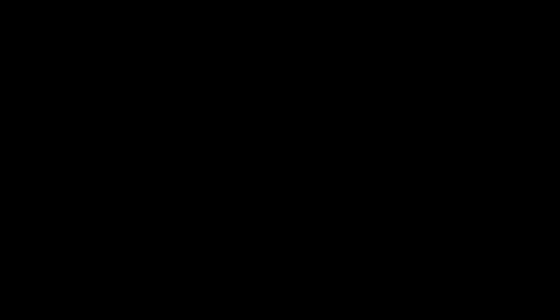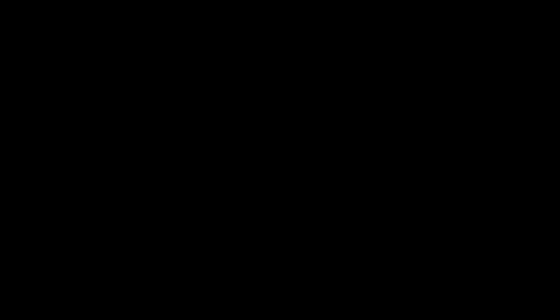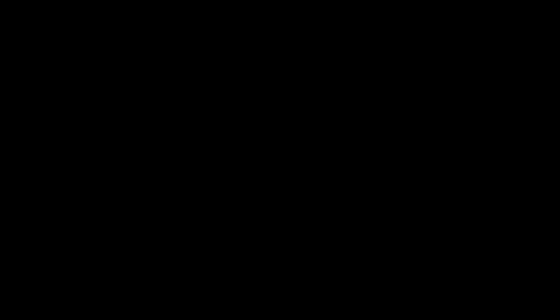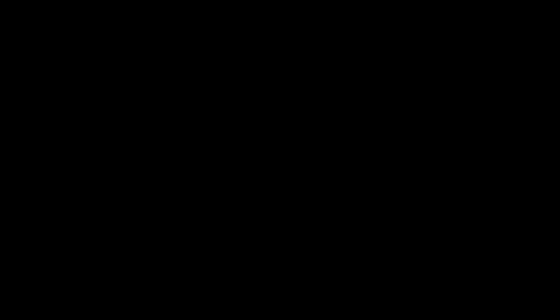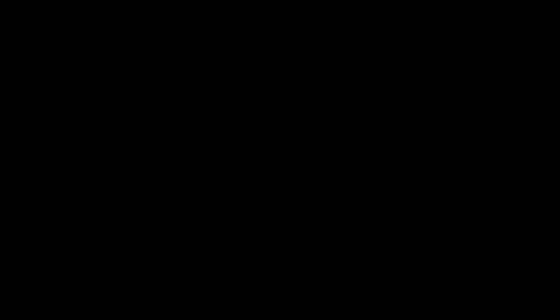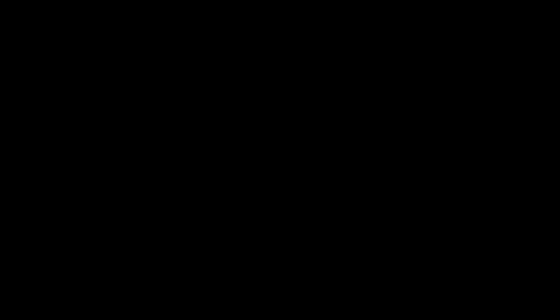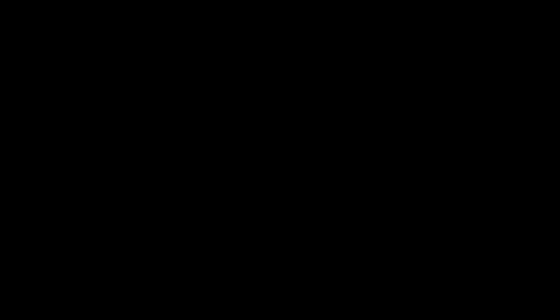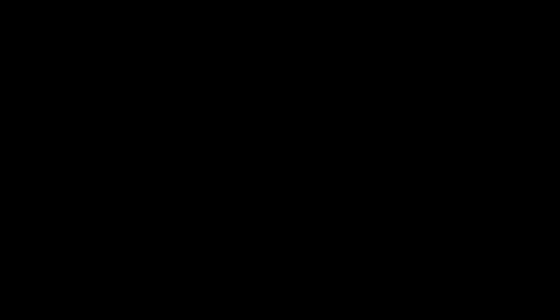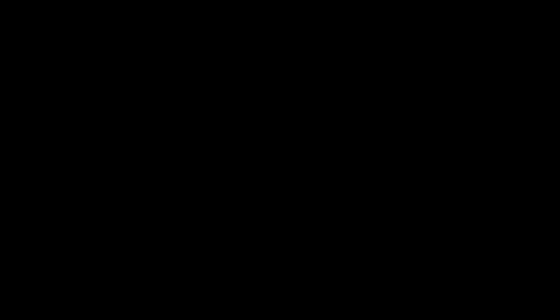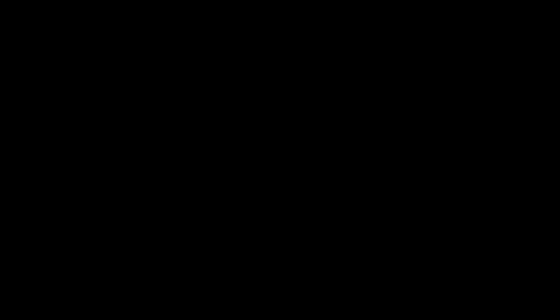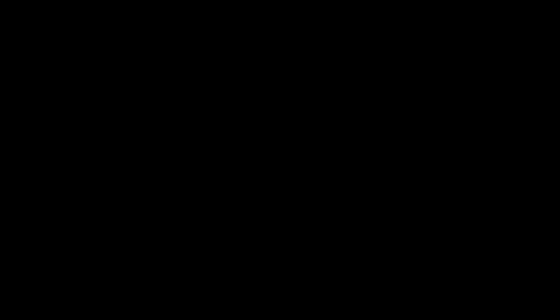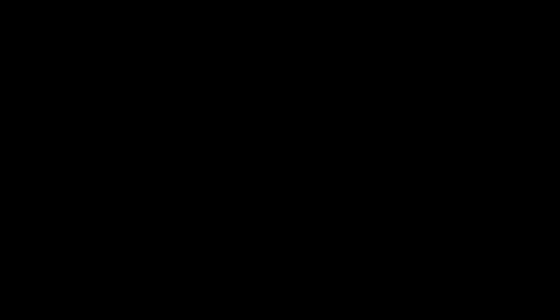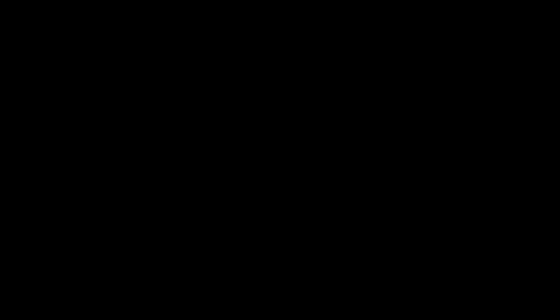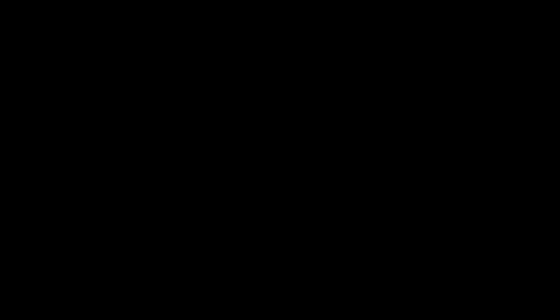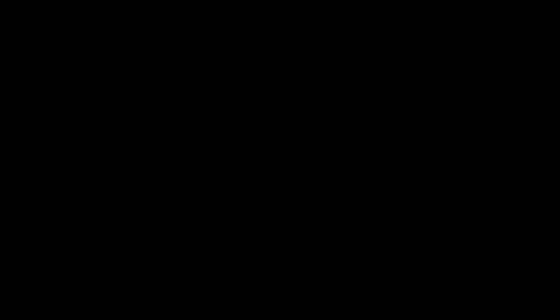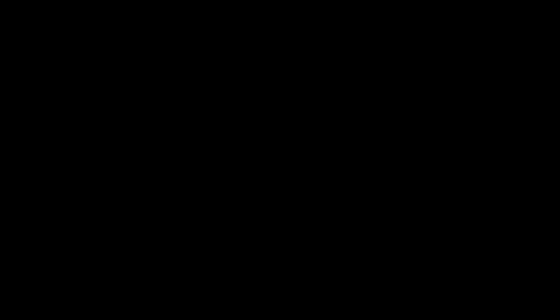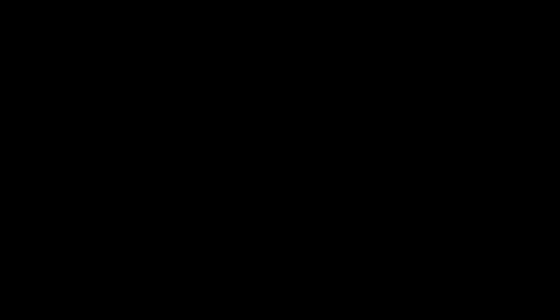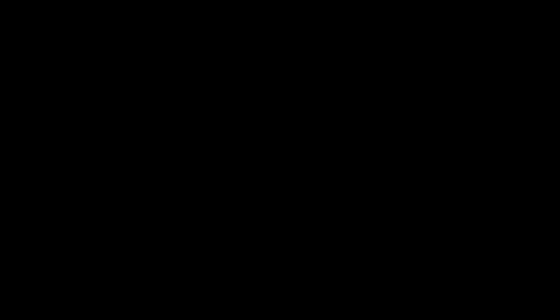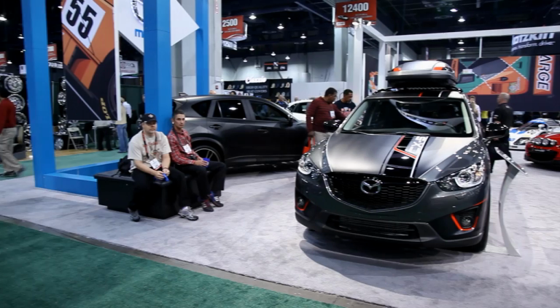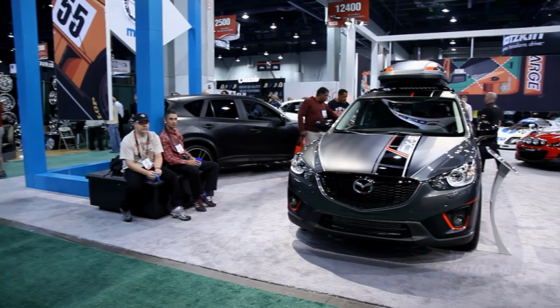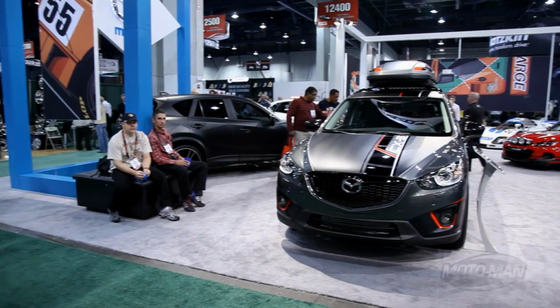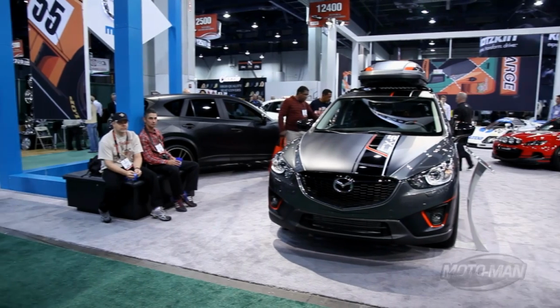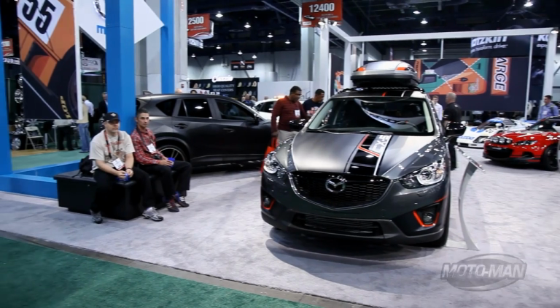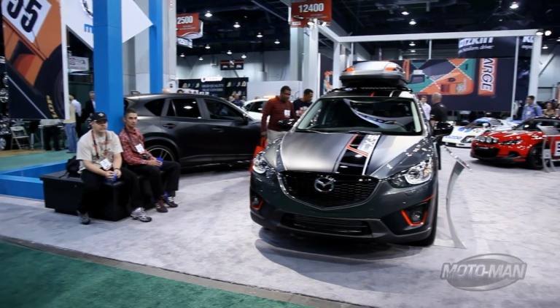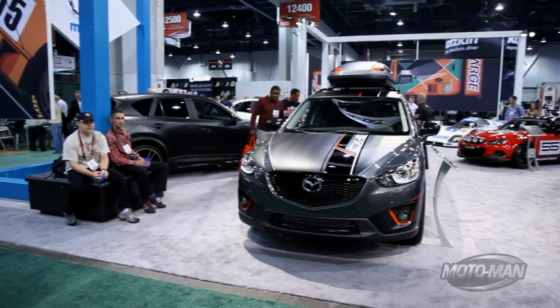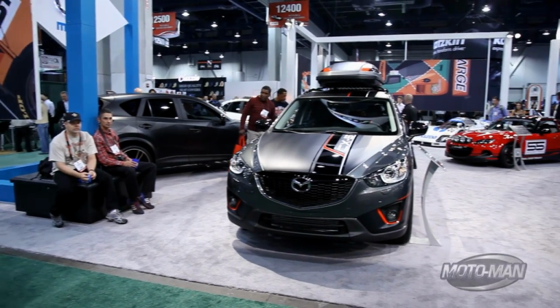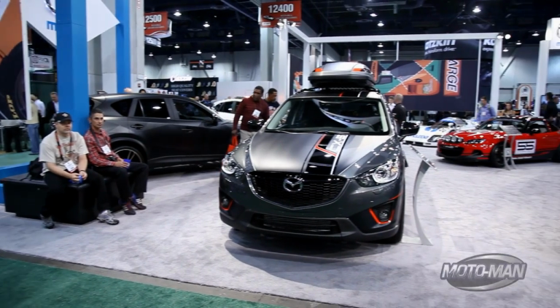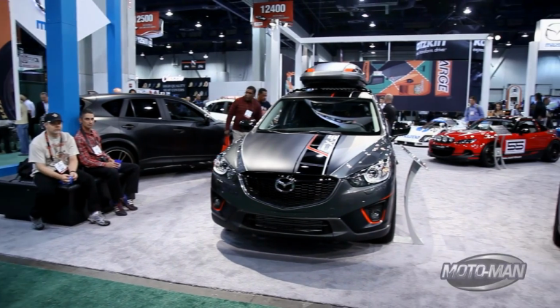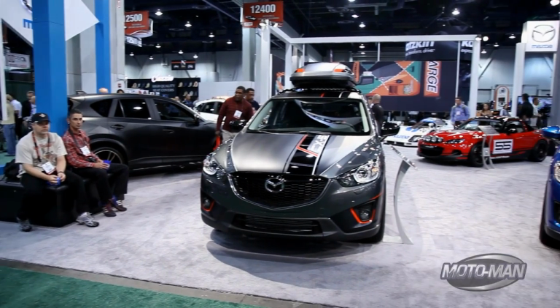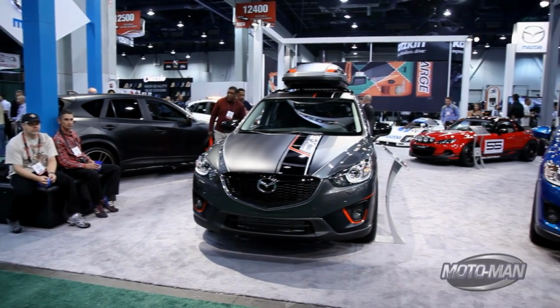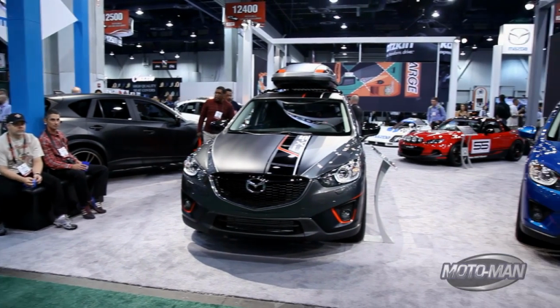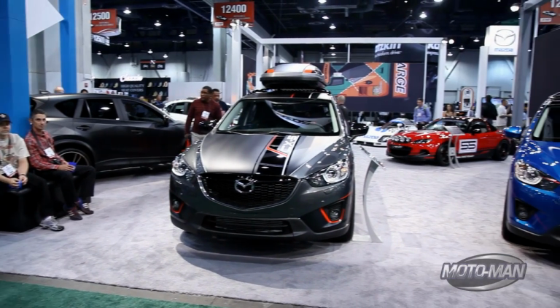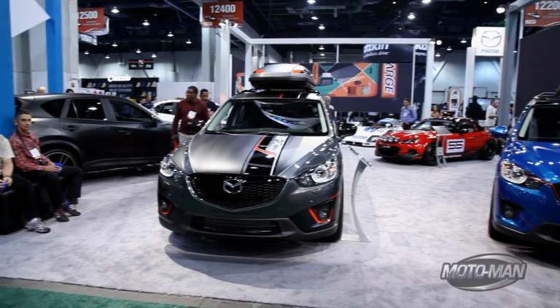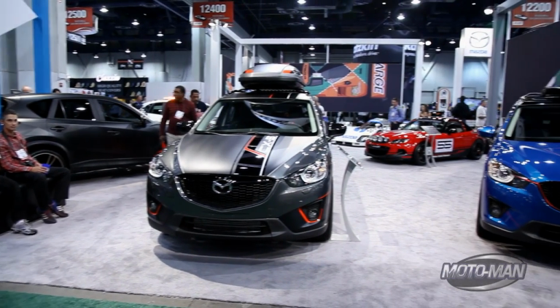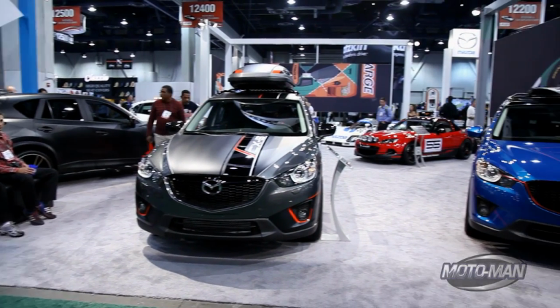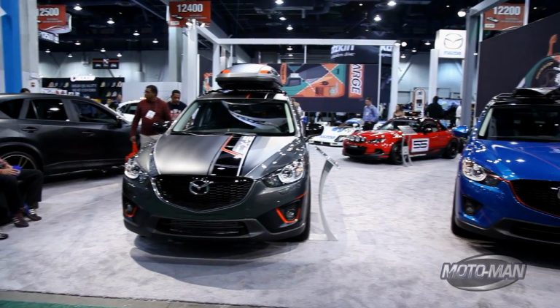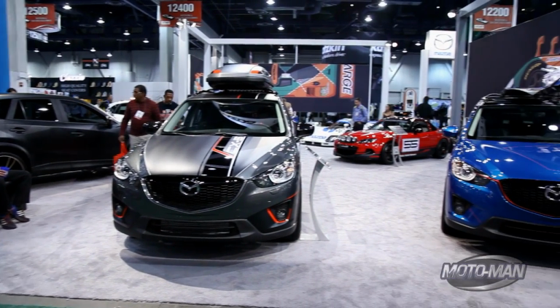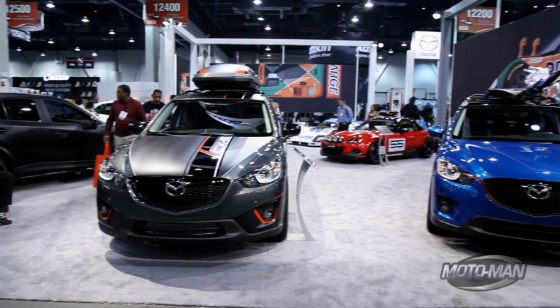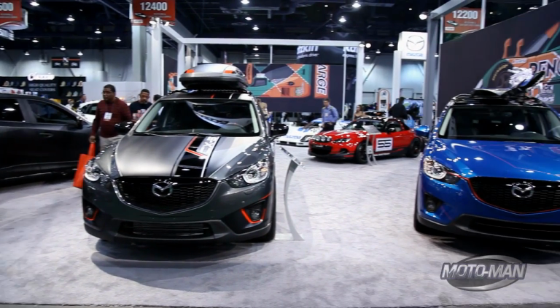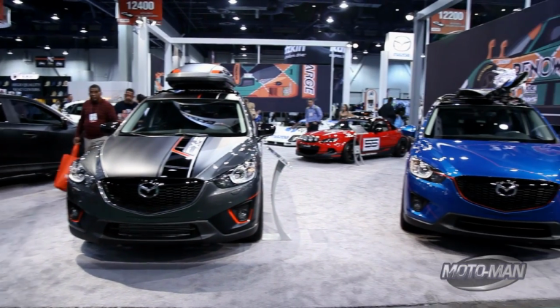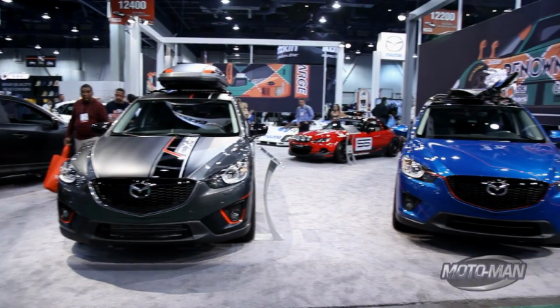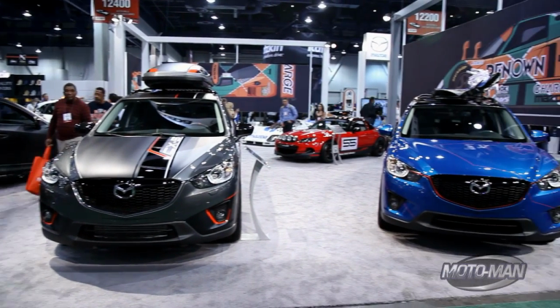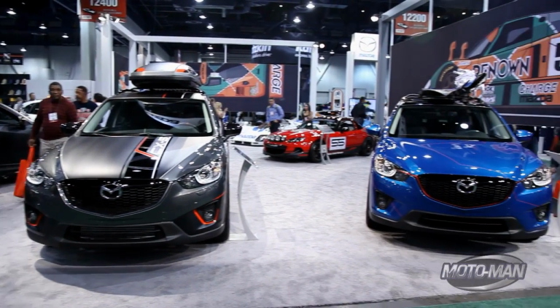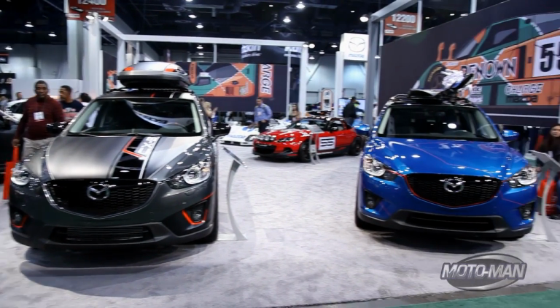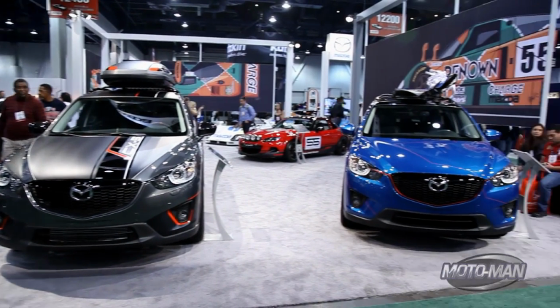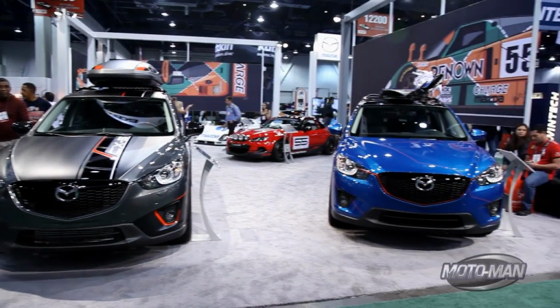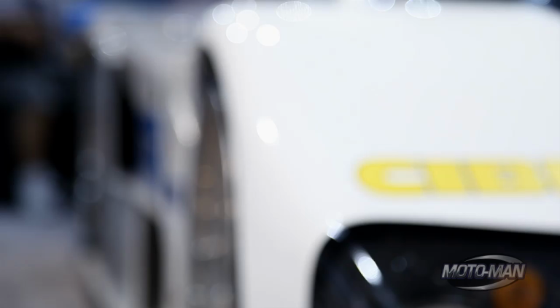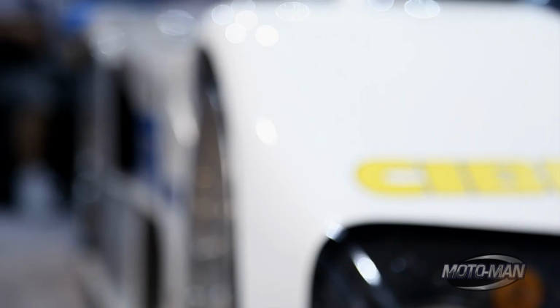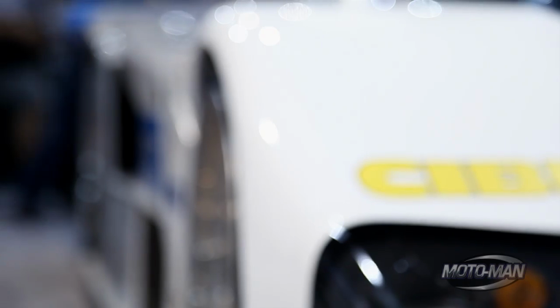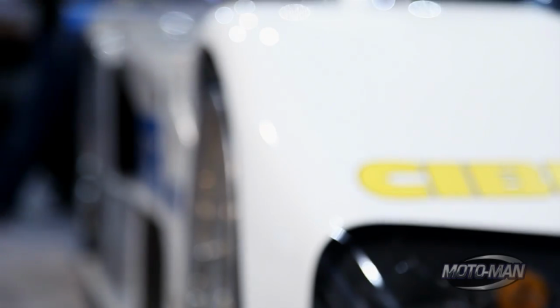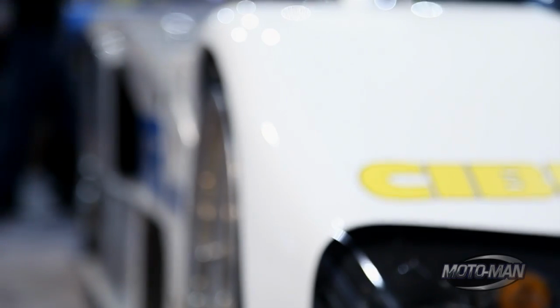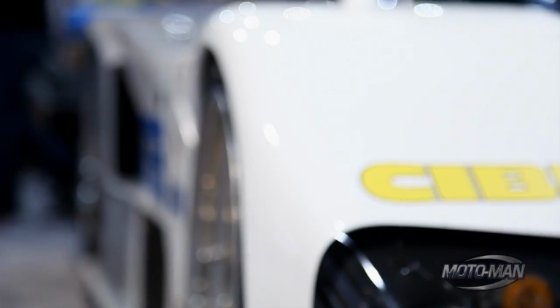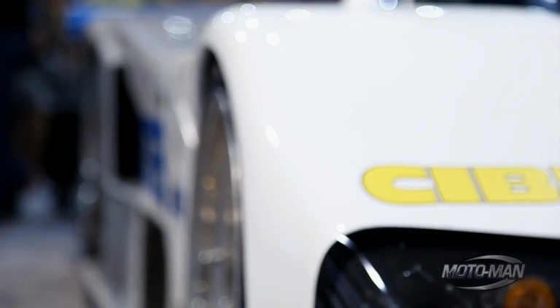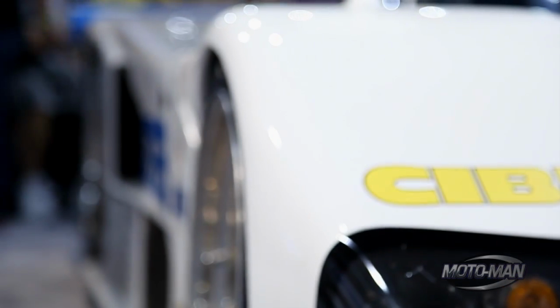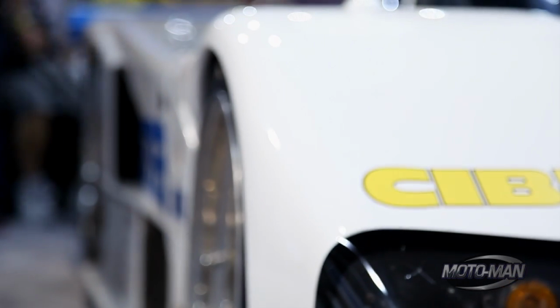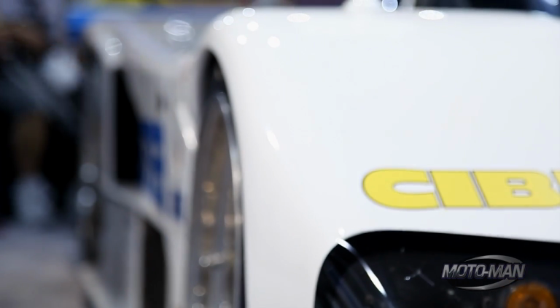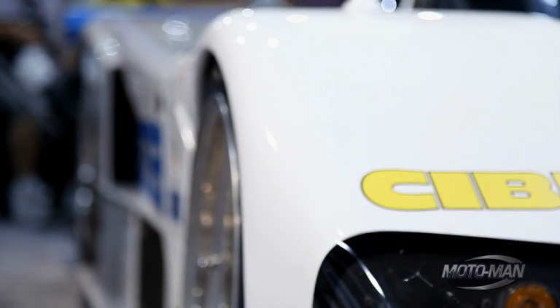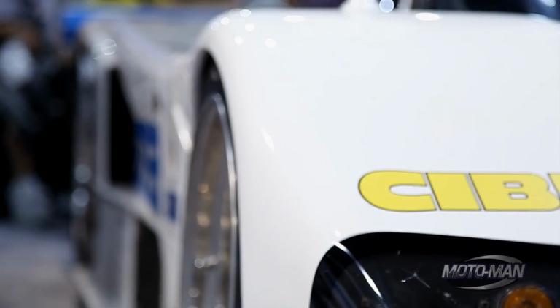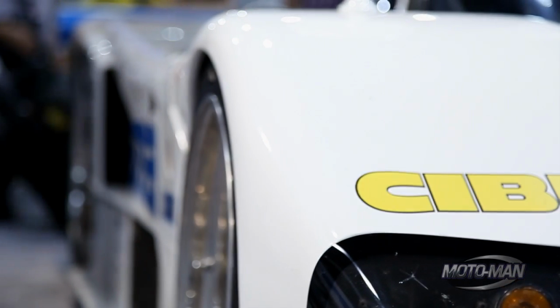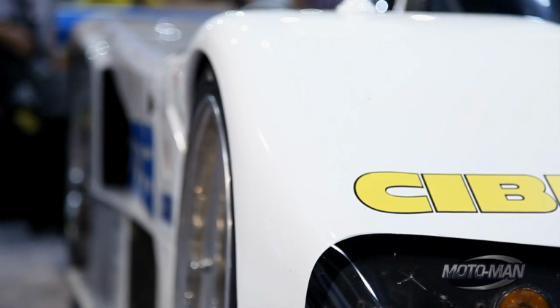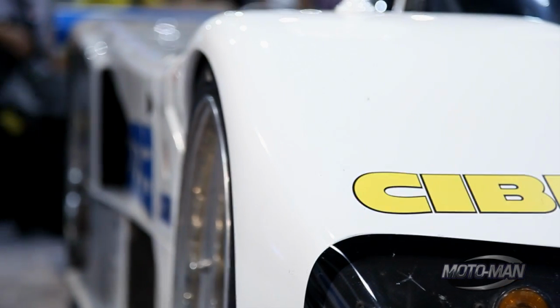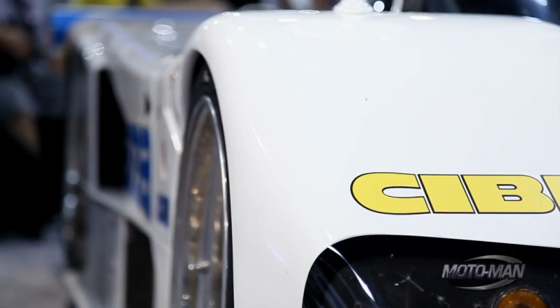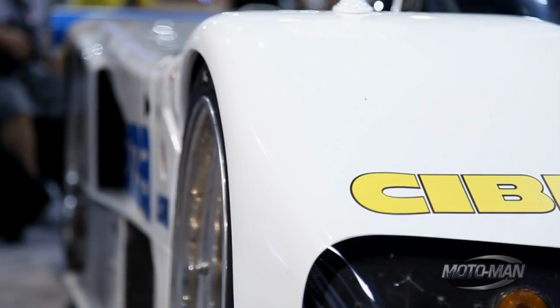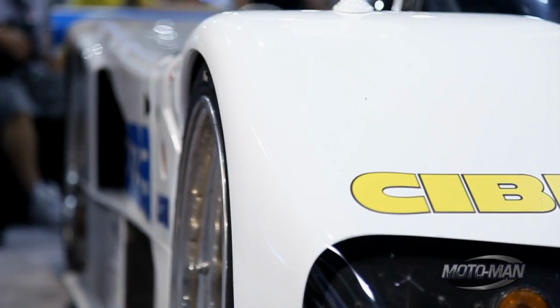Now that we've got the whips part taken care of, let's go wheels up to Vegas and check out the other thing that SEMA is famous for.